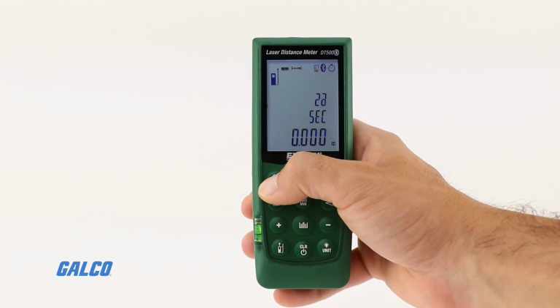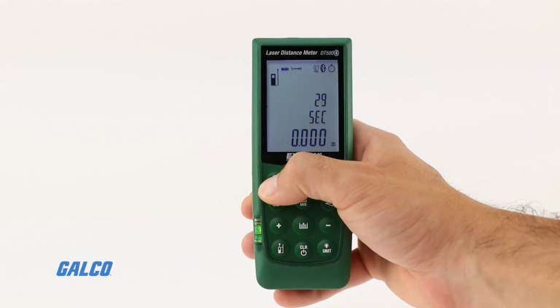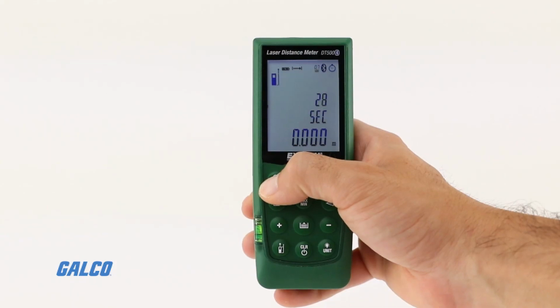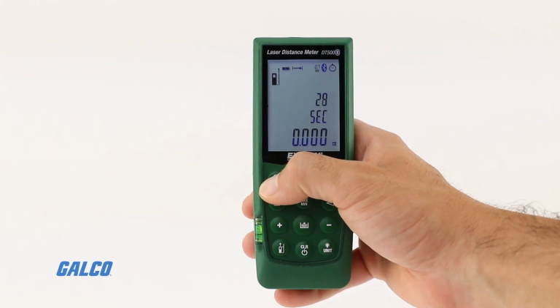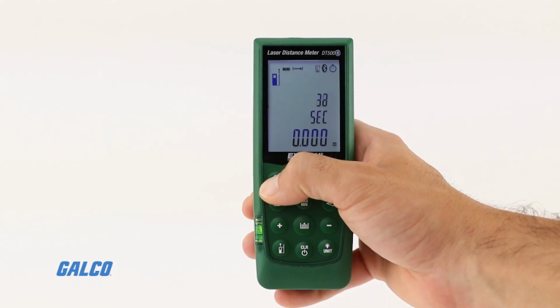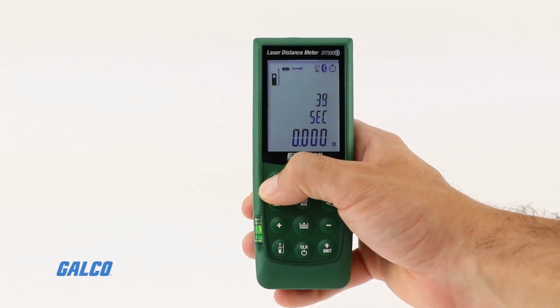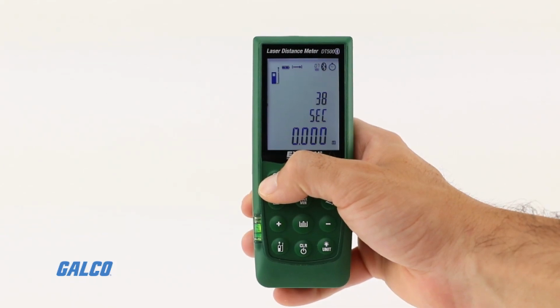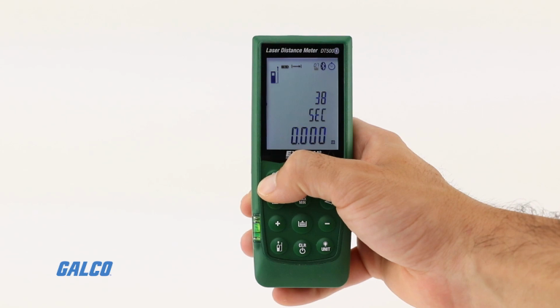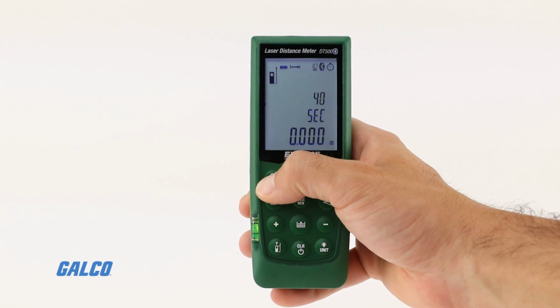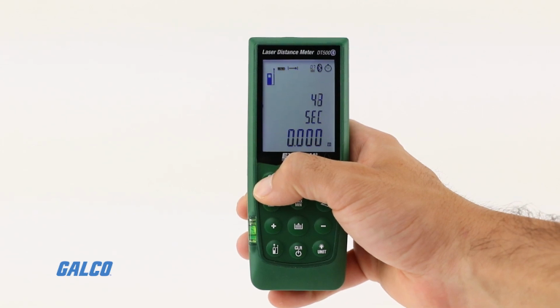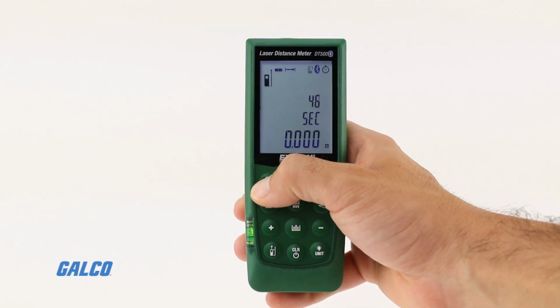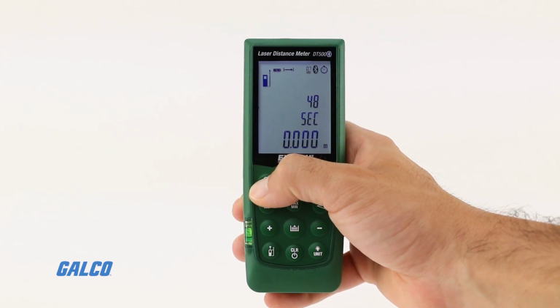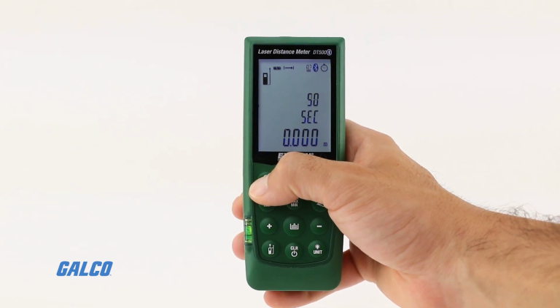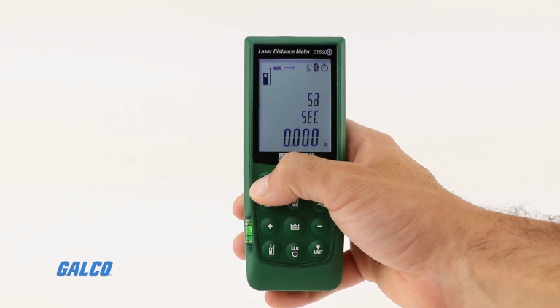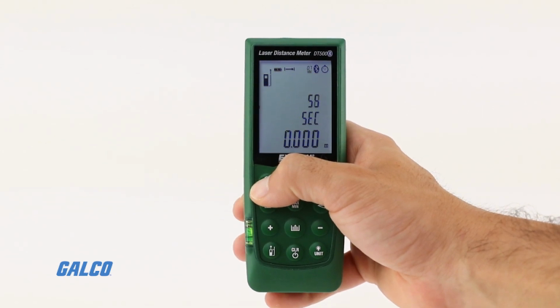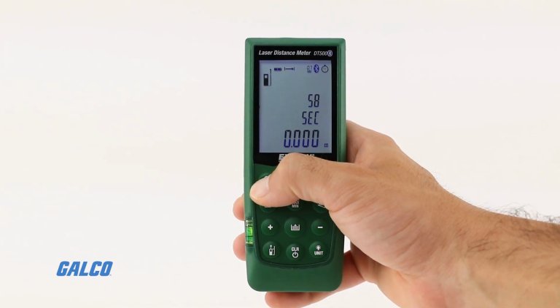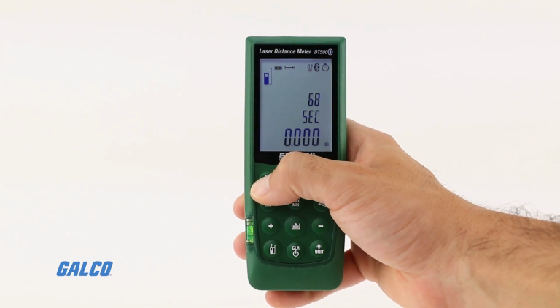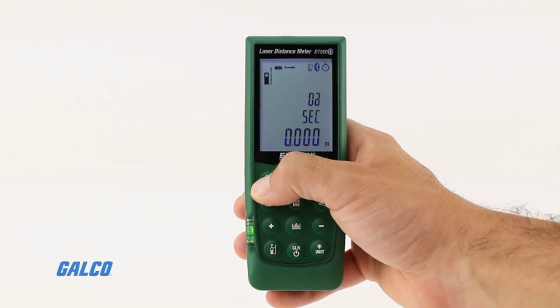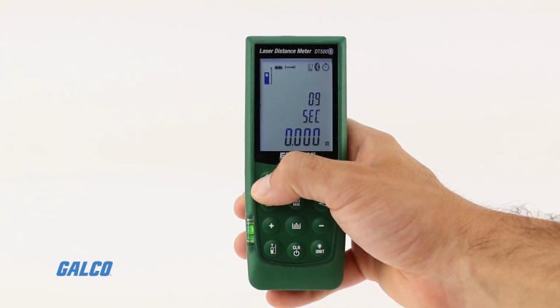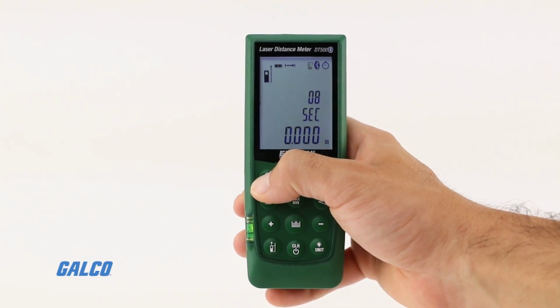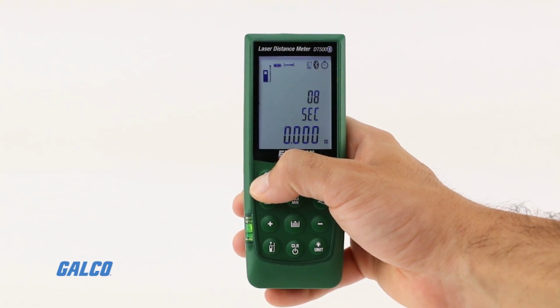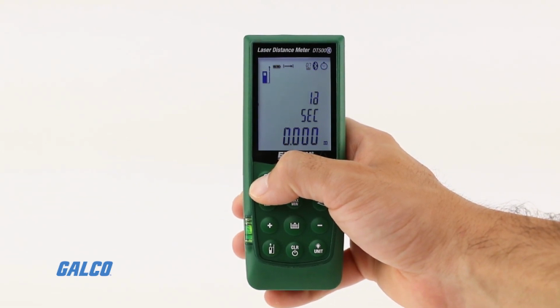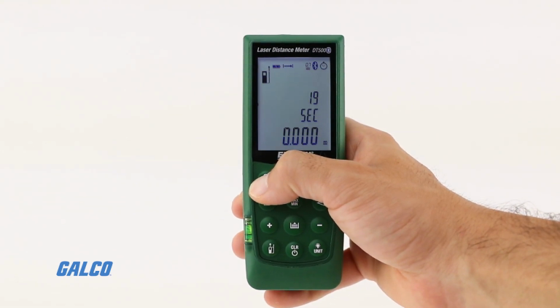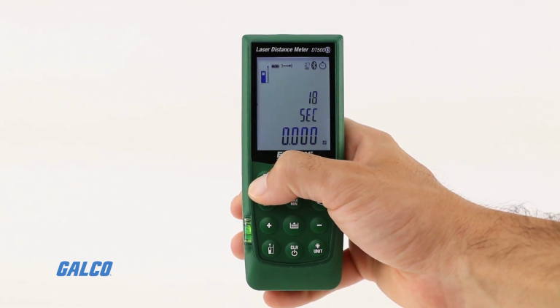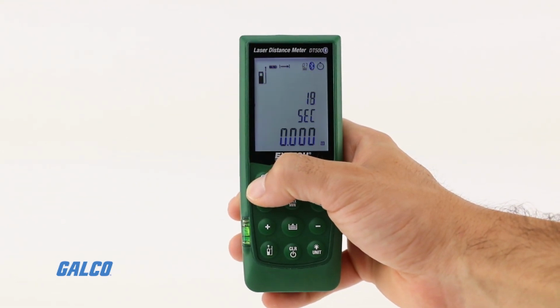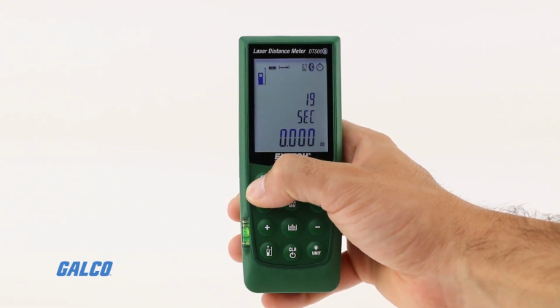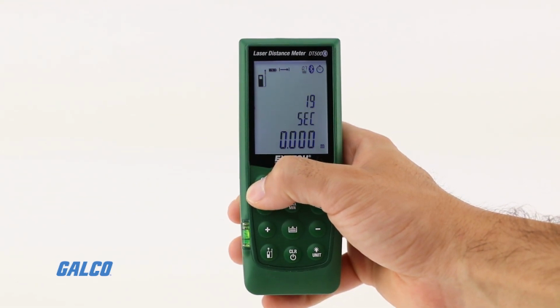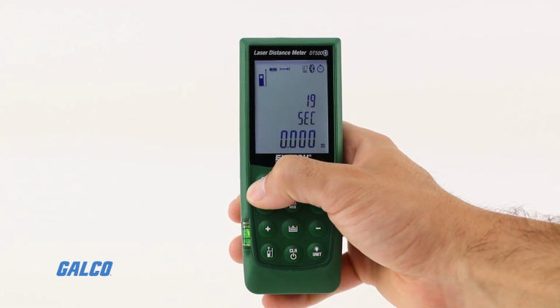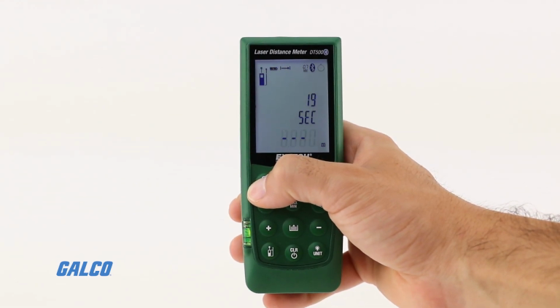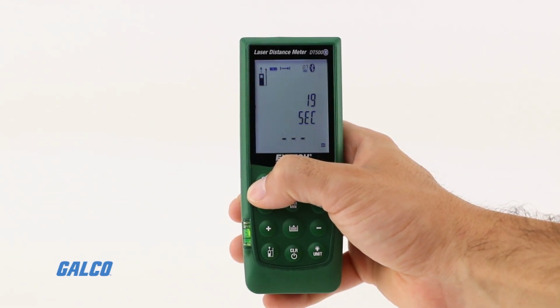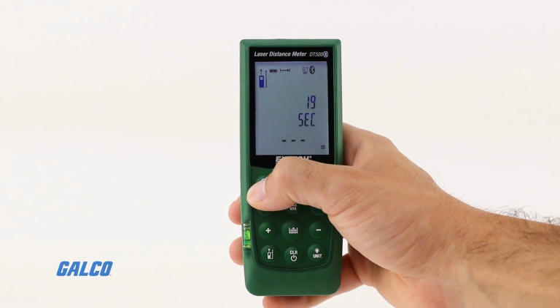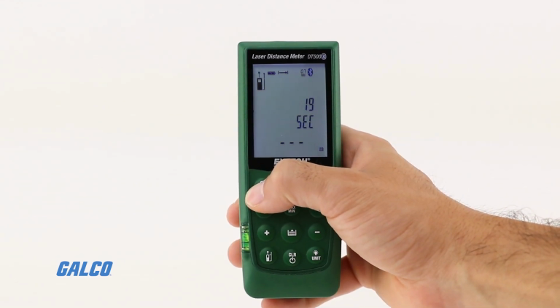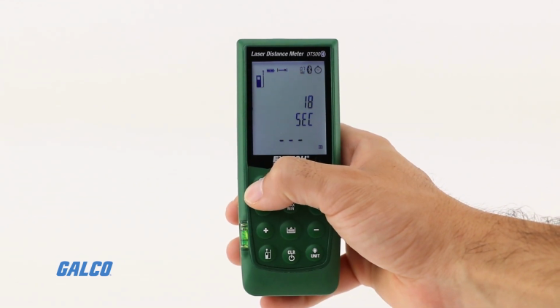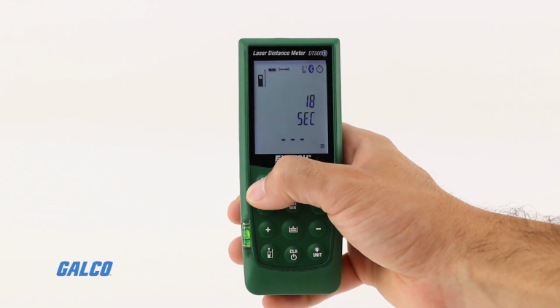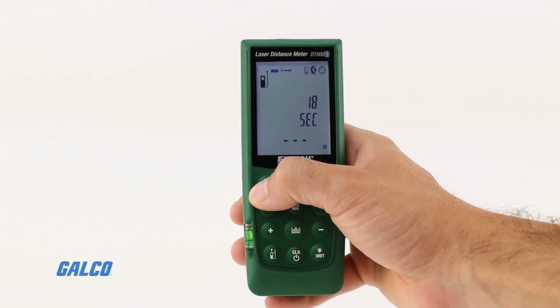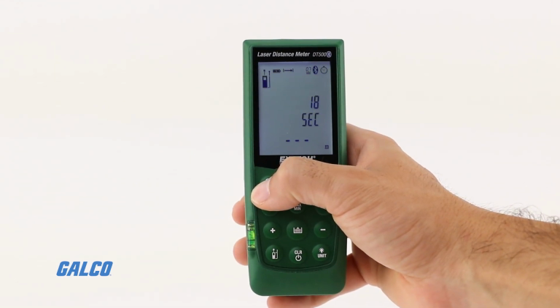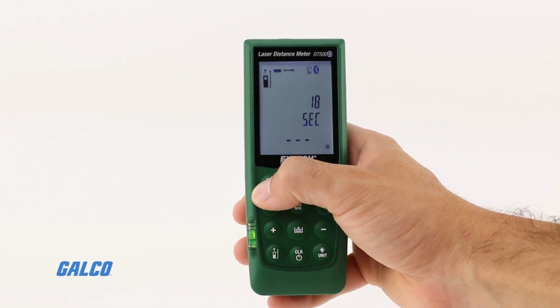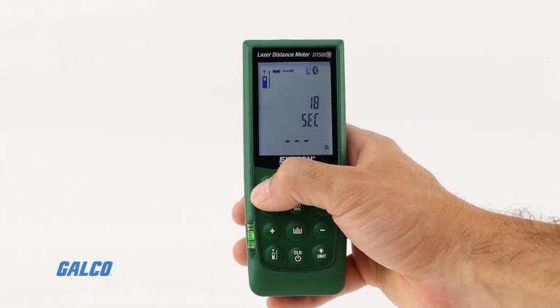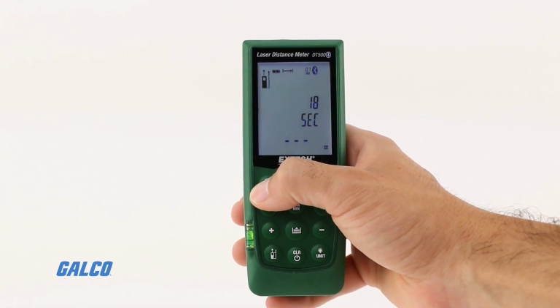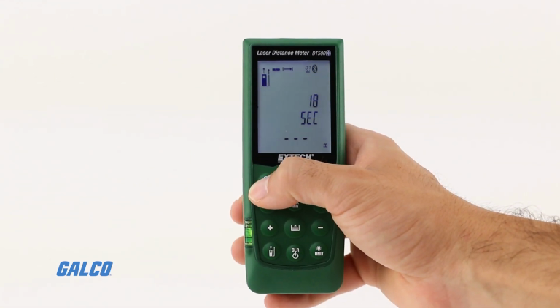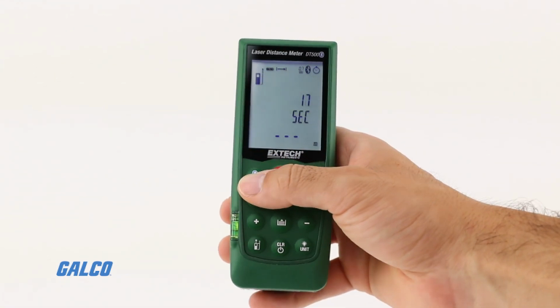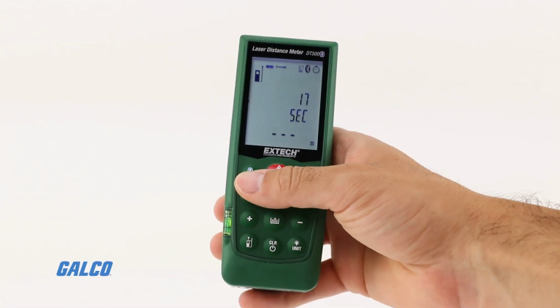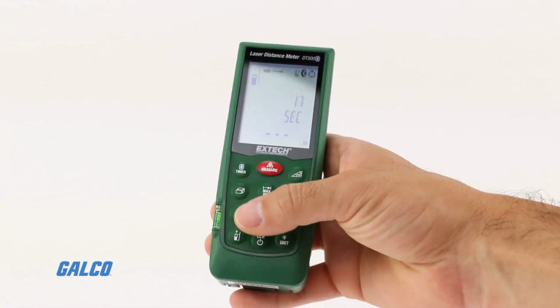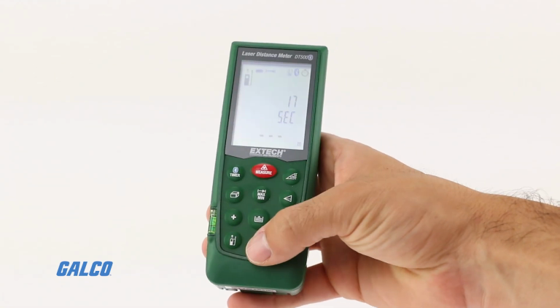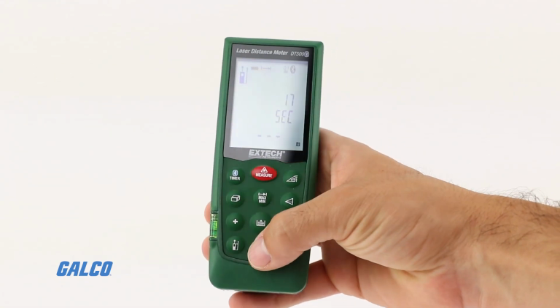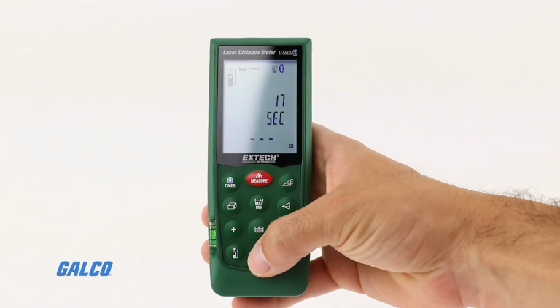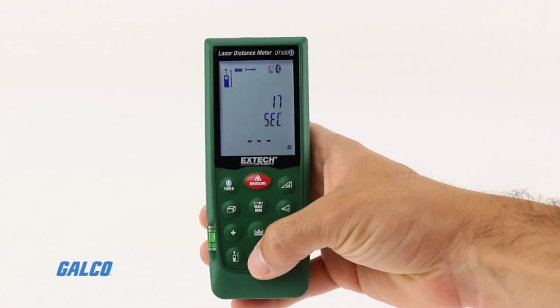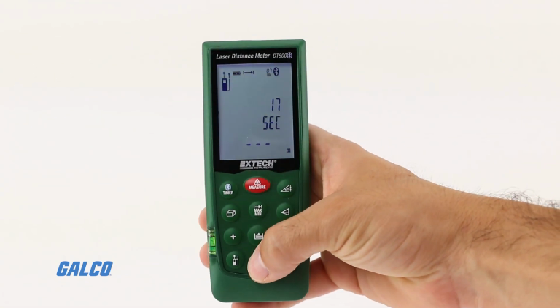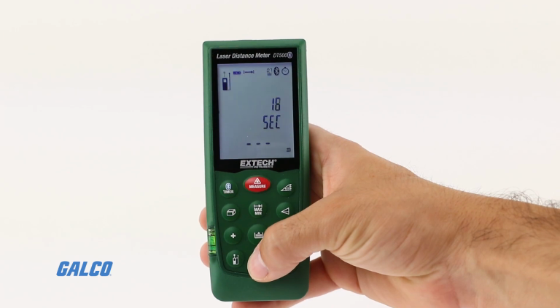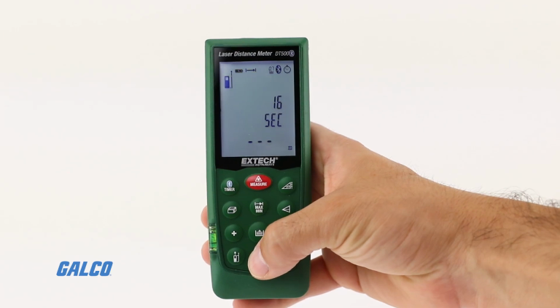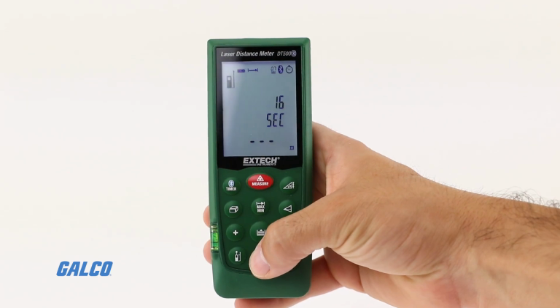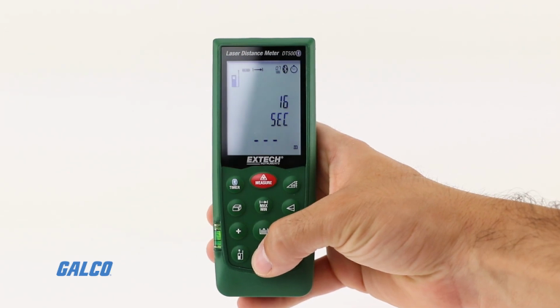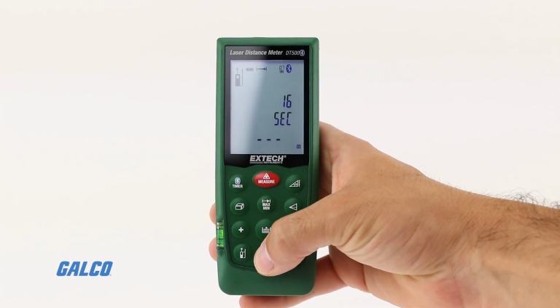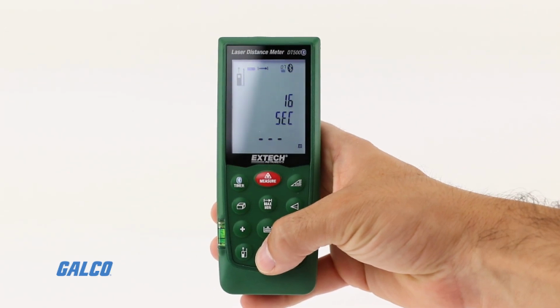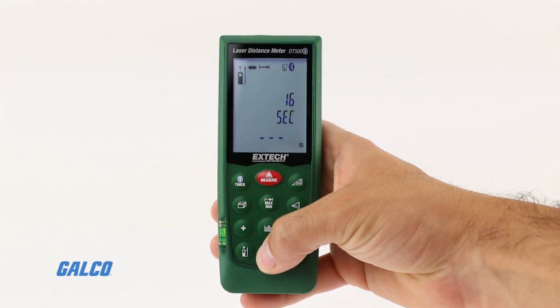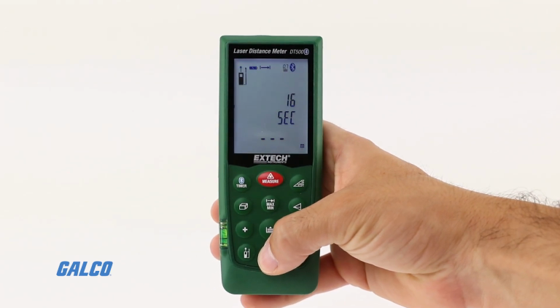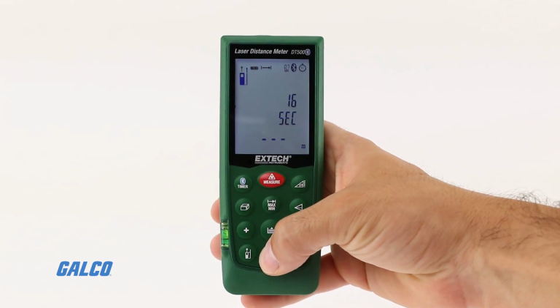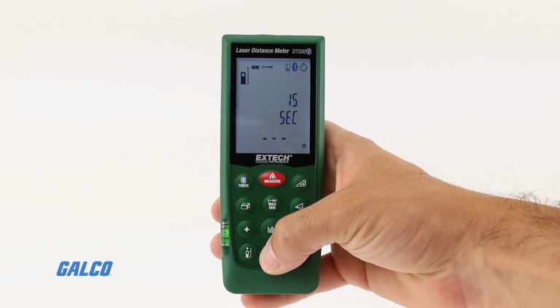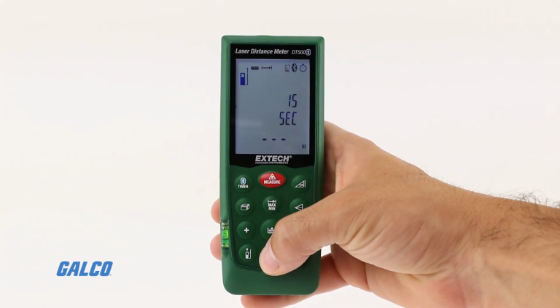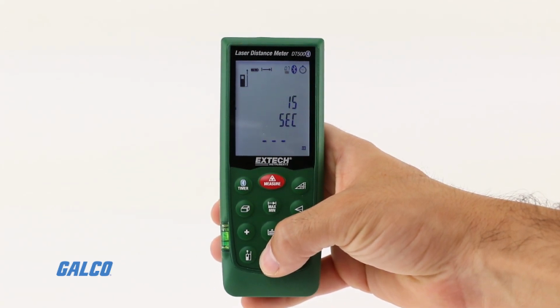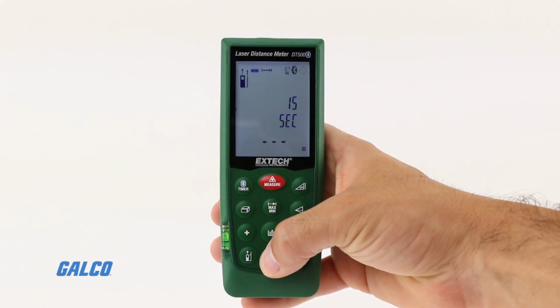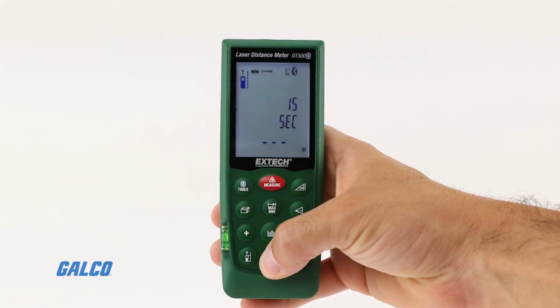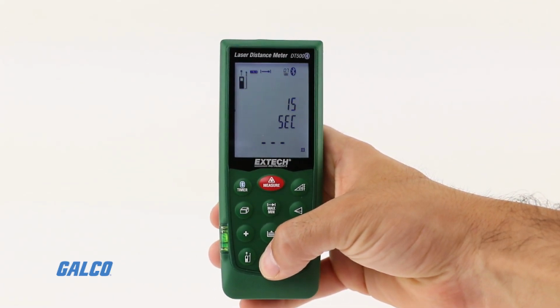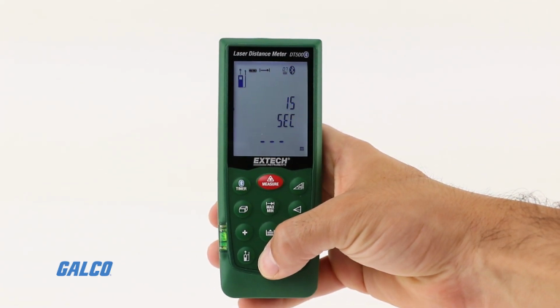Onboard software and storage can display the sum and difference of multiple readings, with memory to recall the previous 20 records.